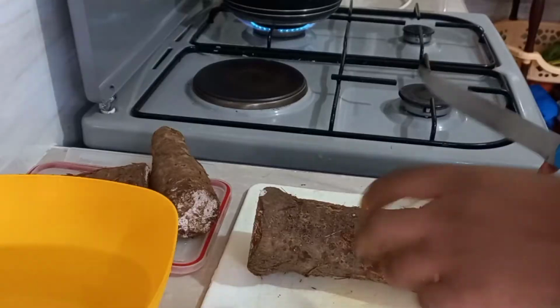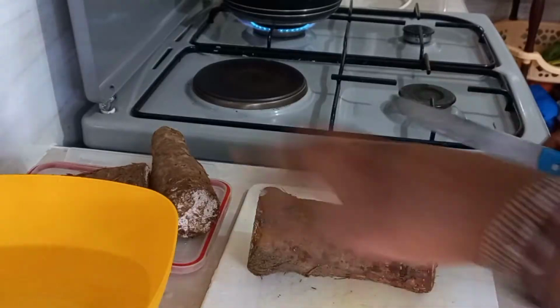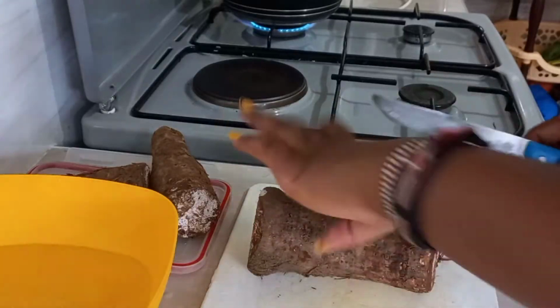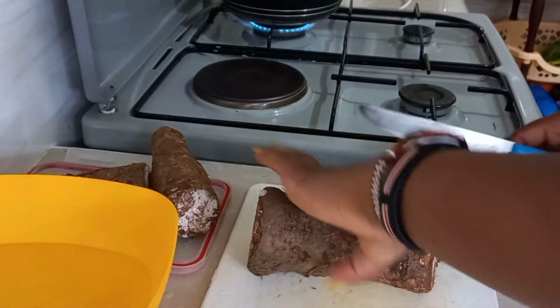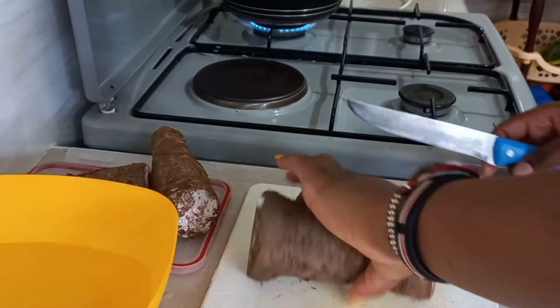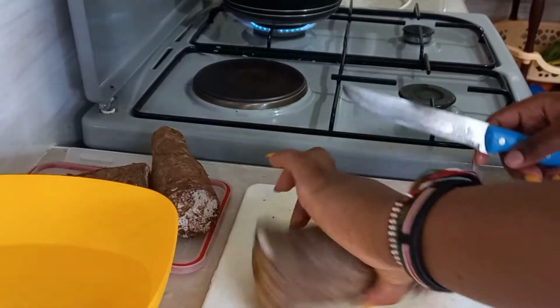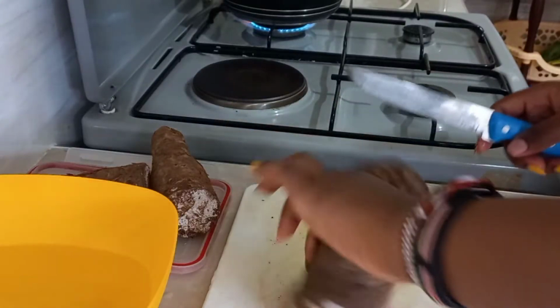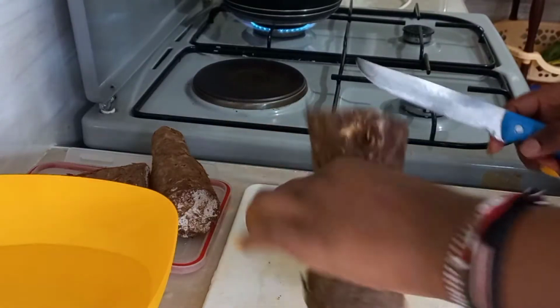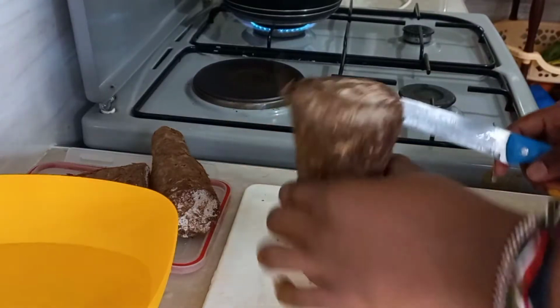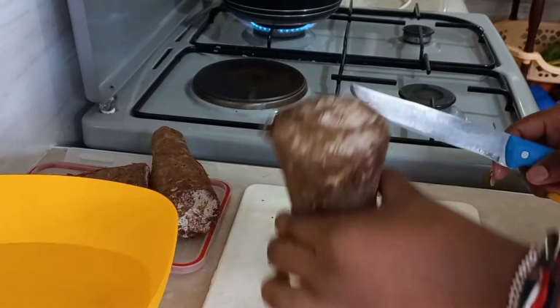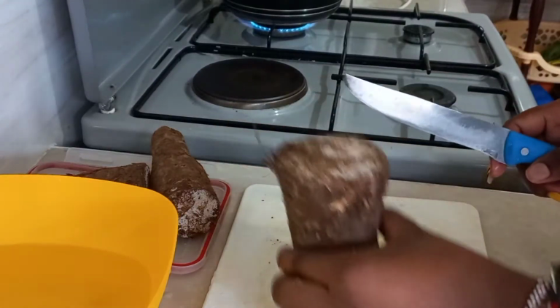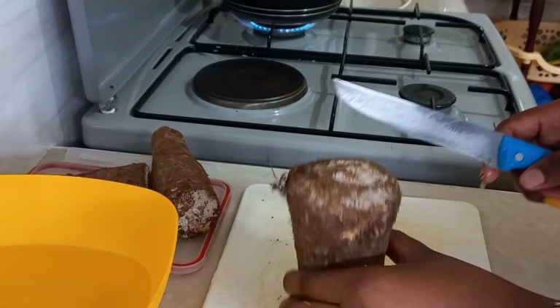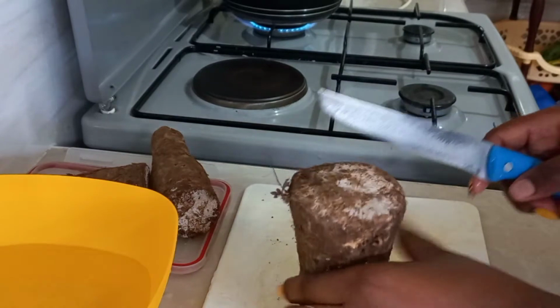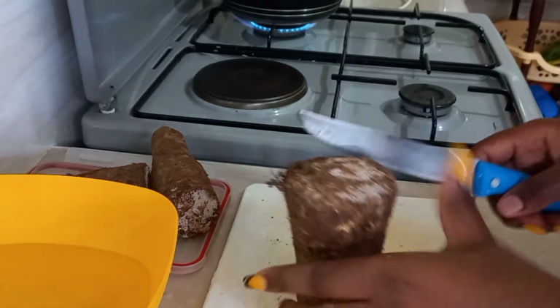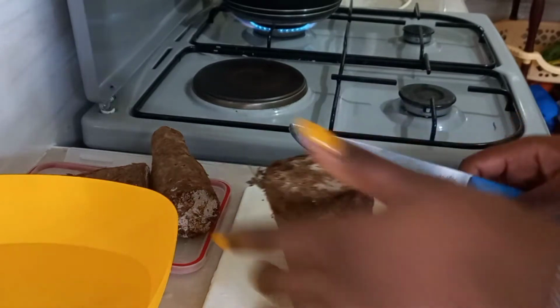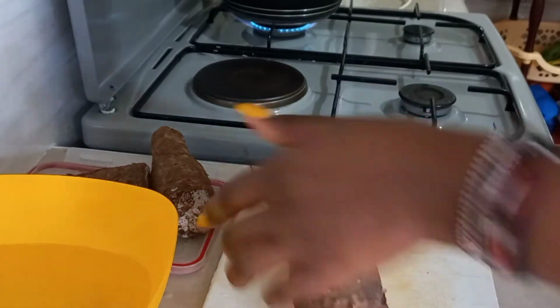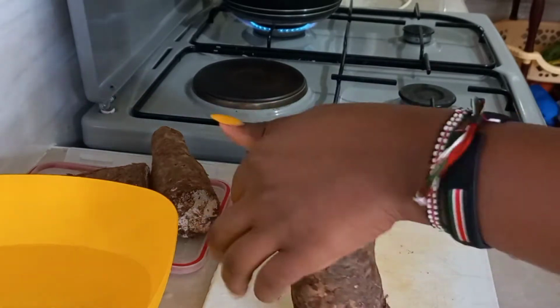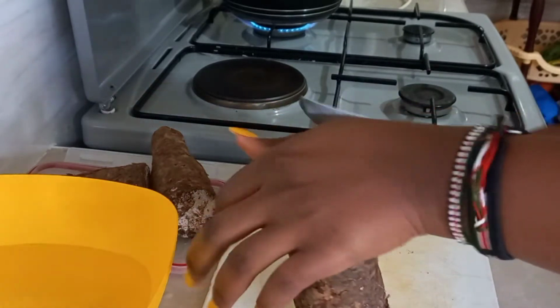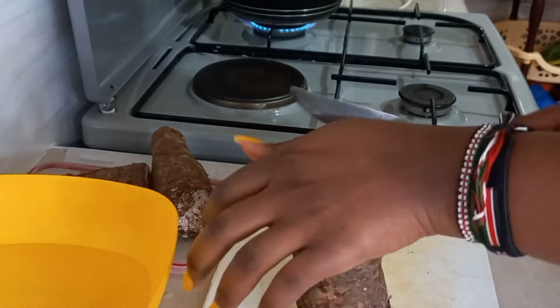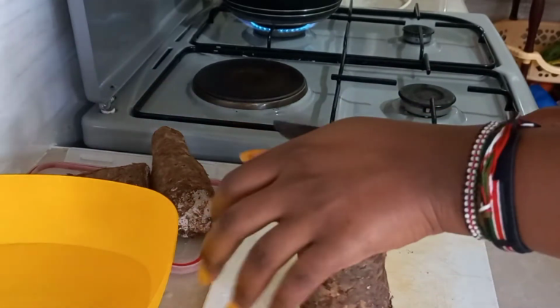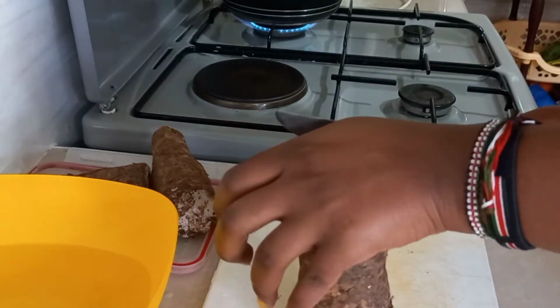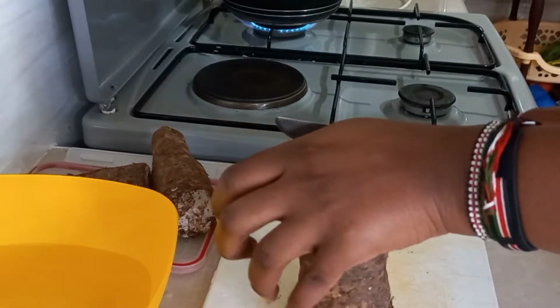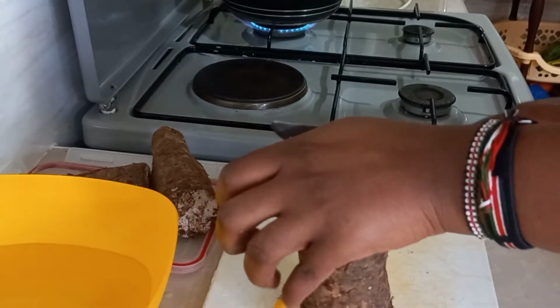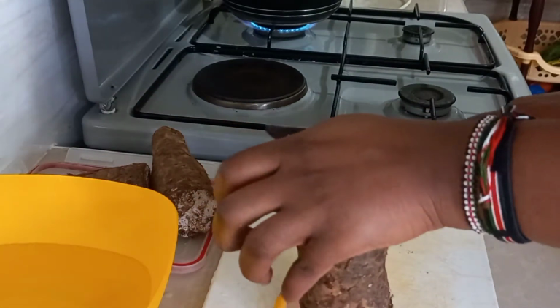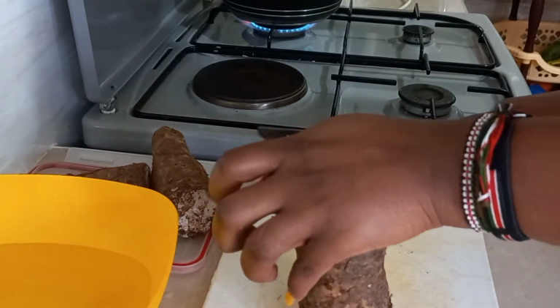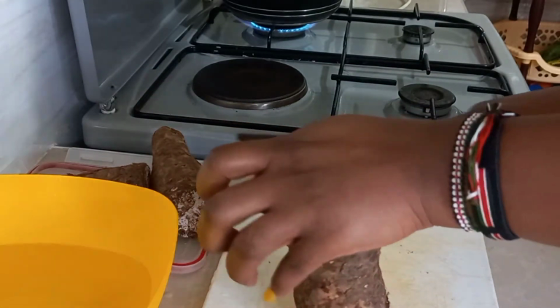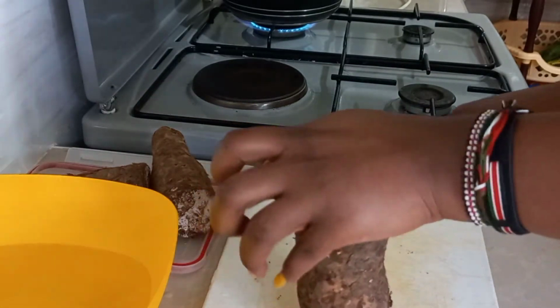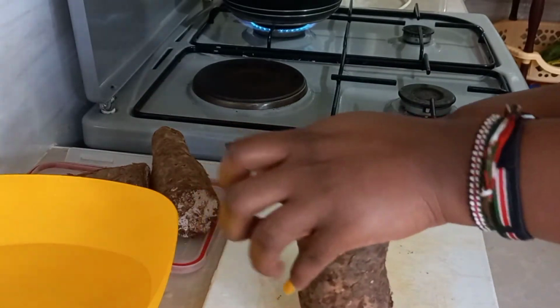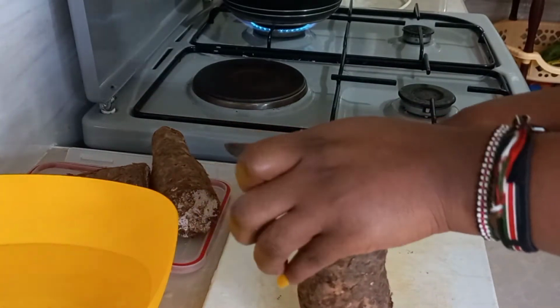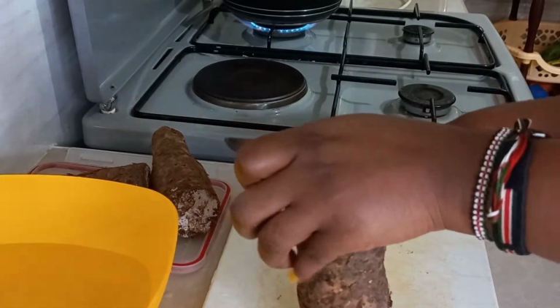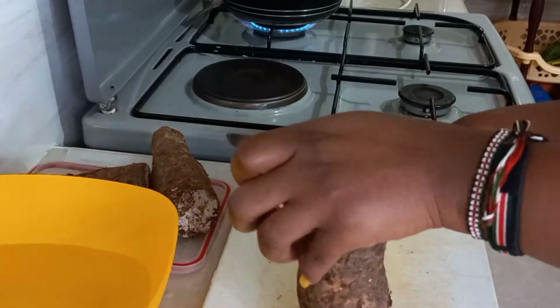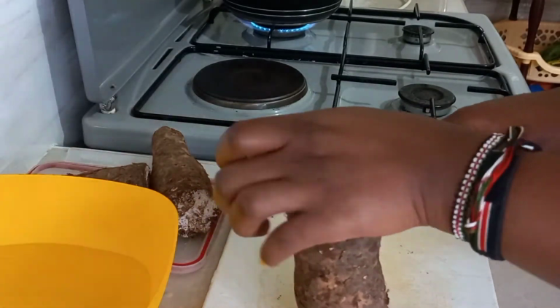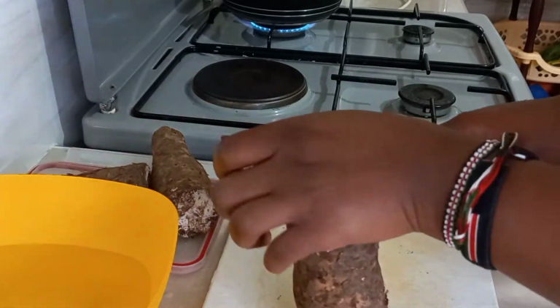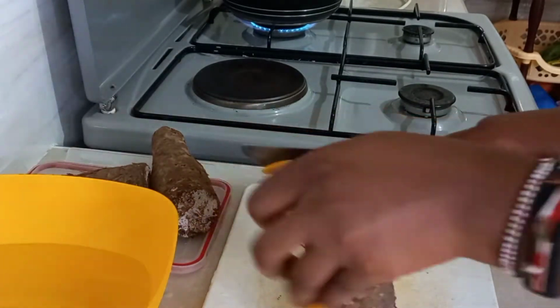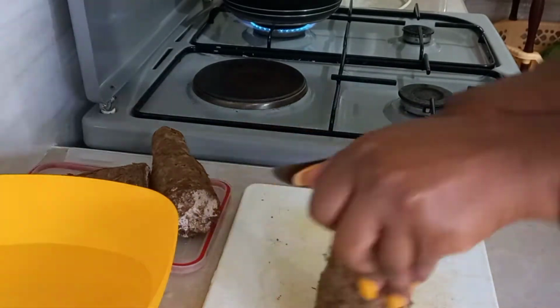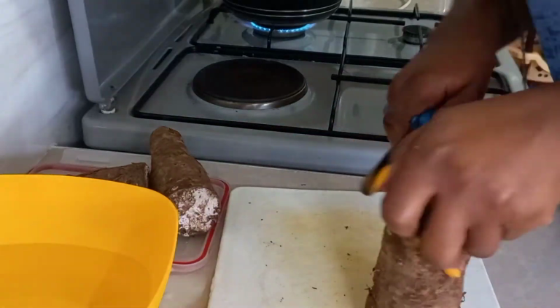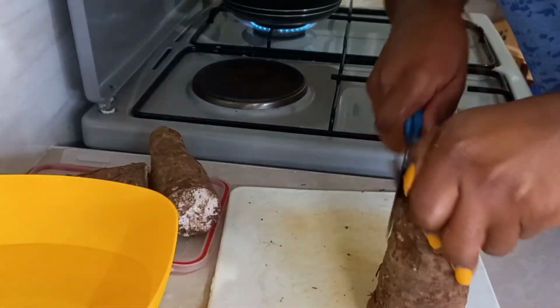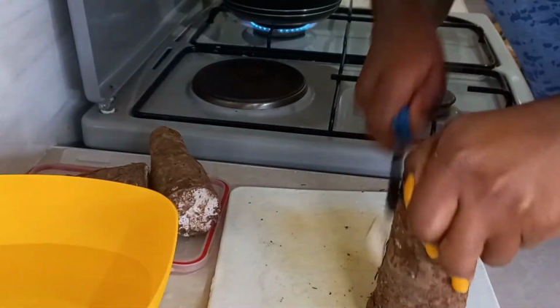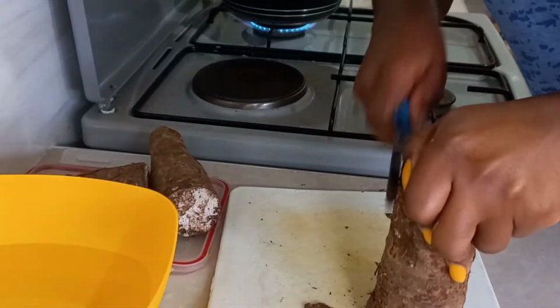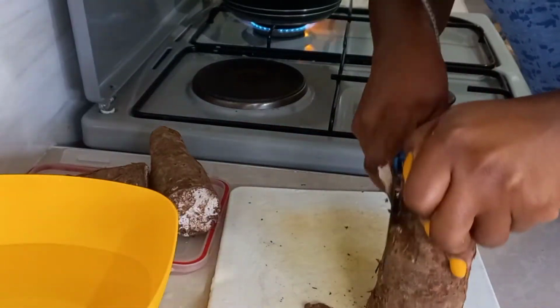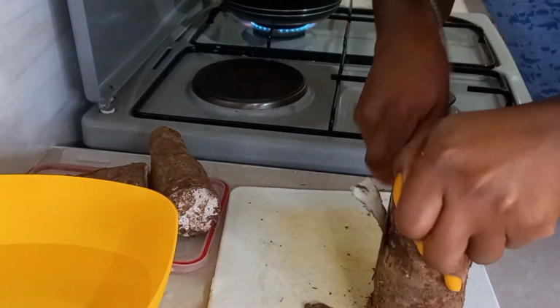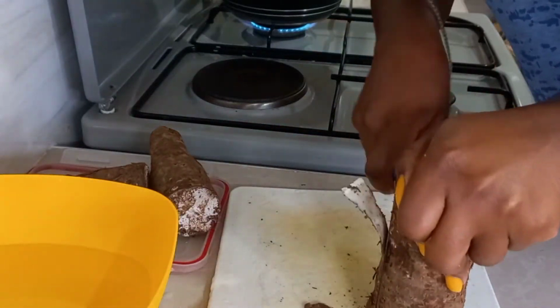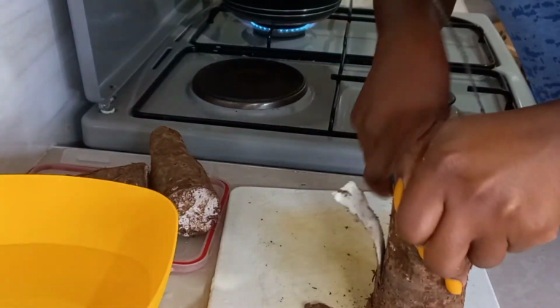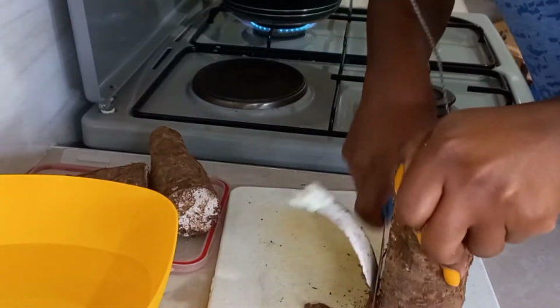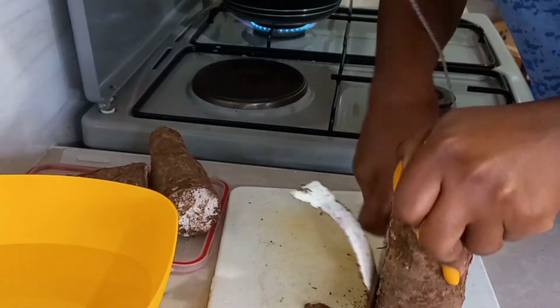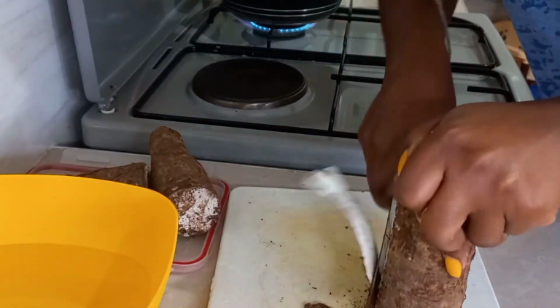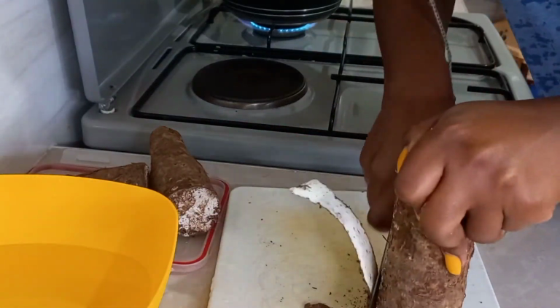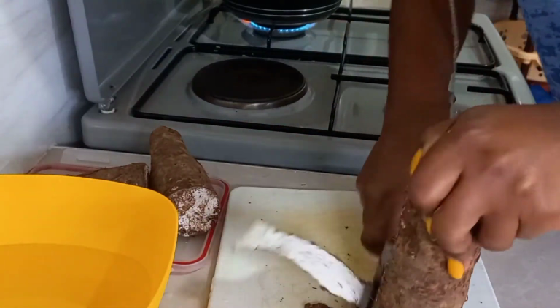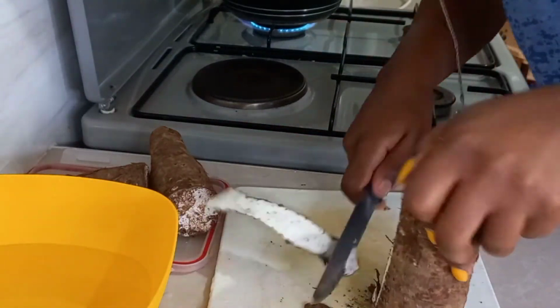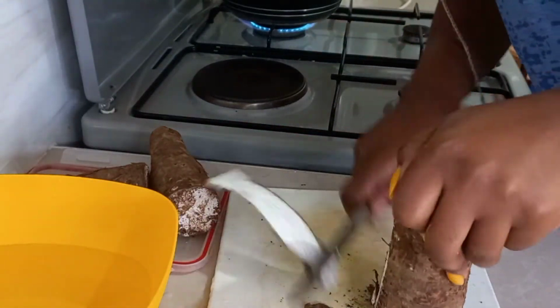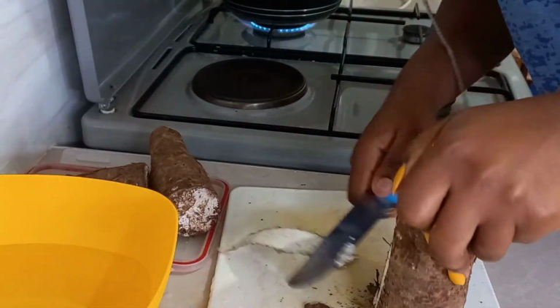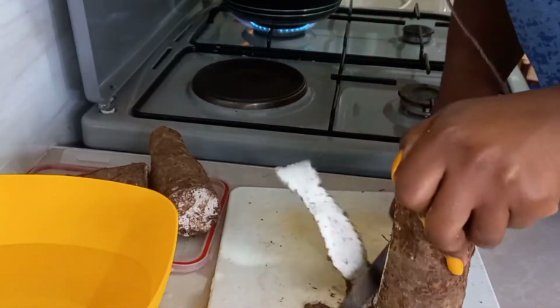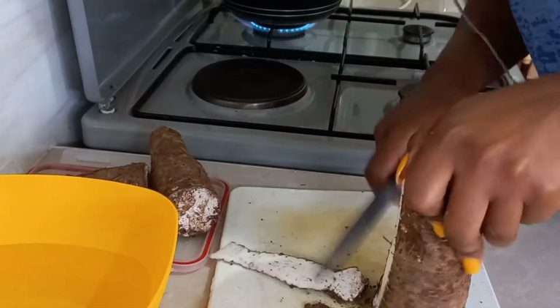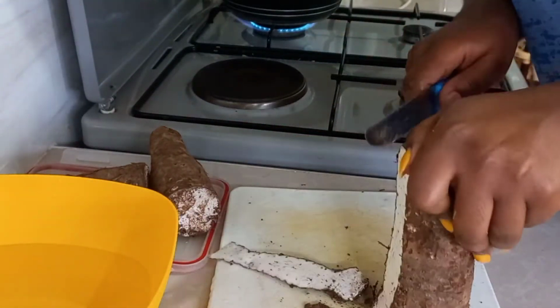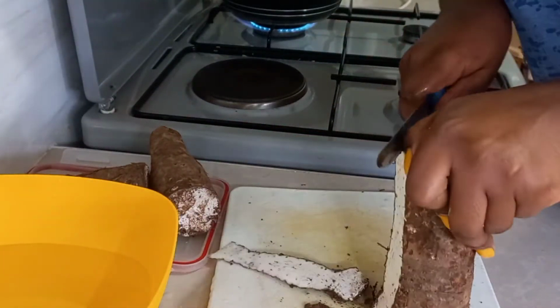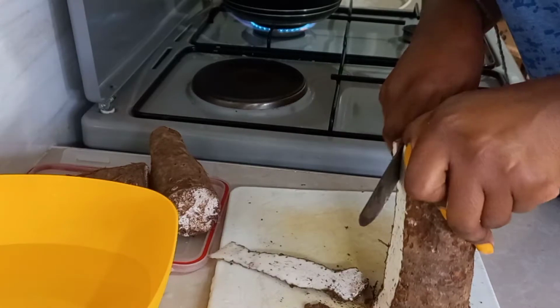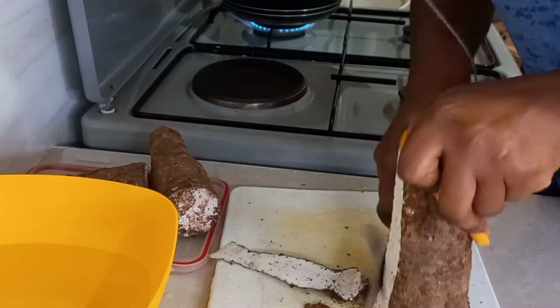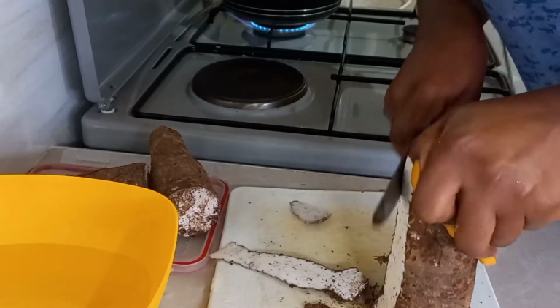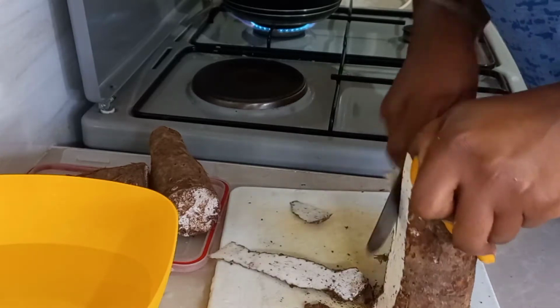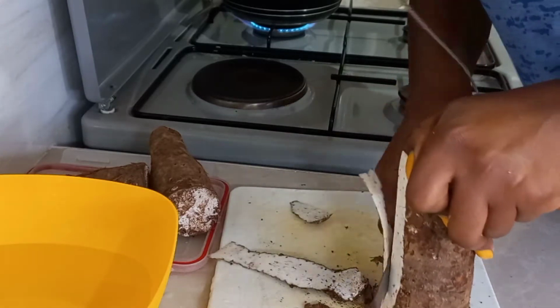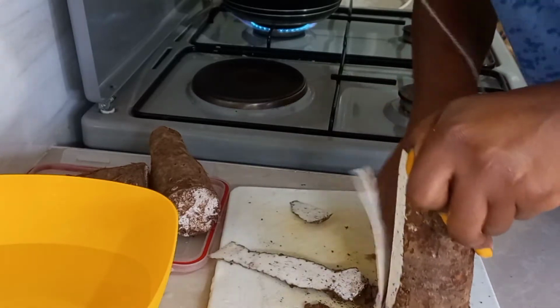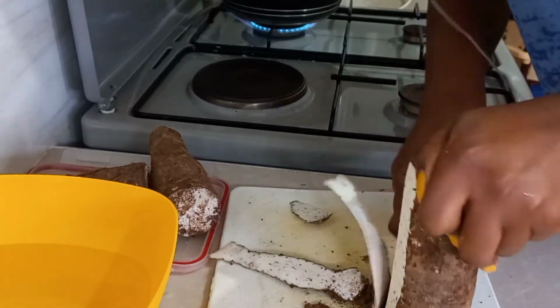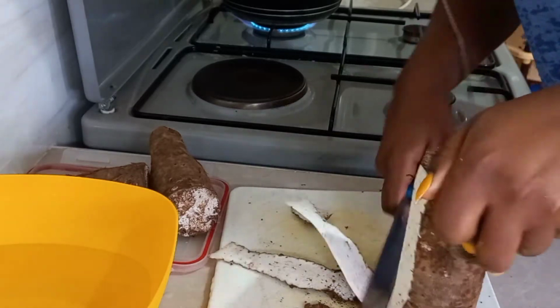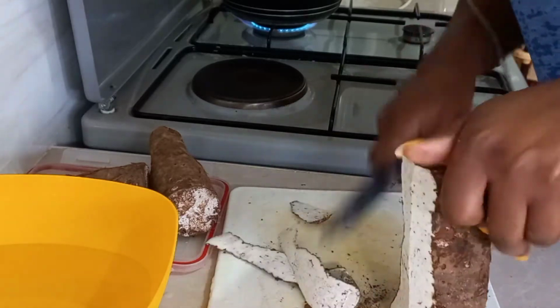Now we will start preparing our arrowroots to go with the tea. First, I'm going to peel the arrowroots and wash them.